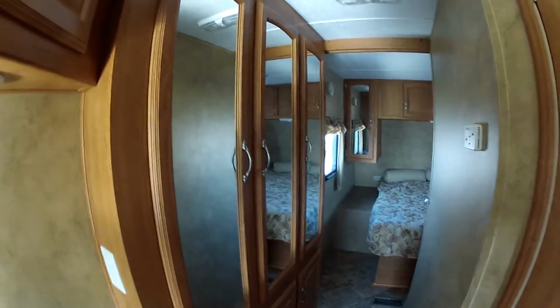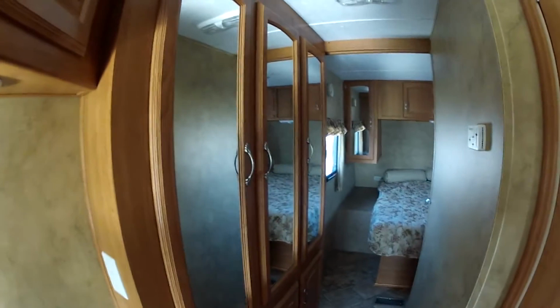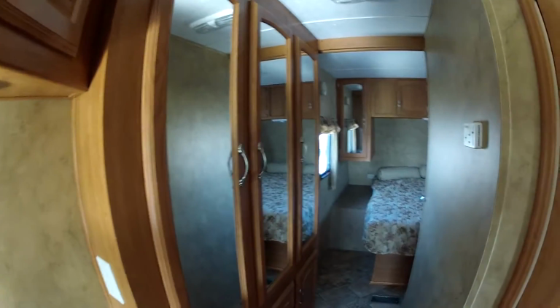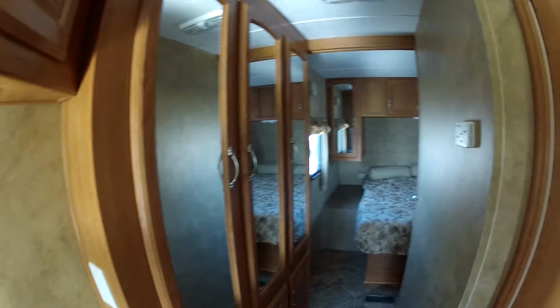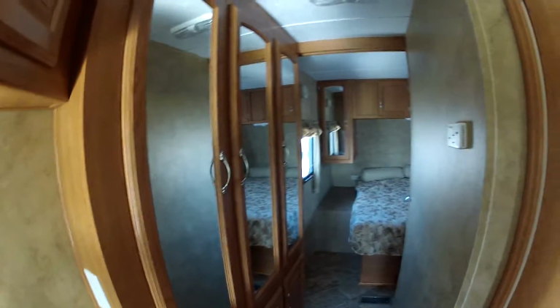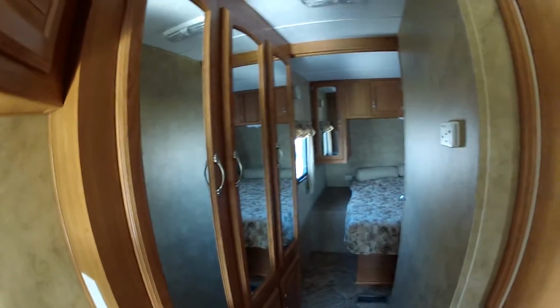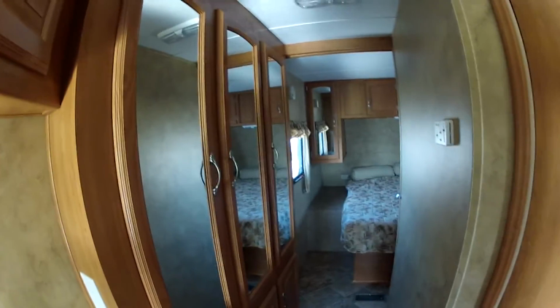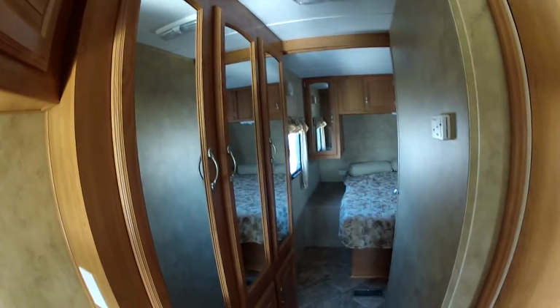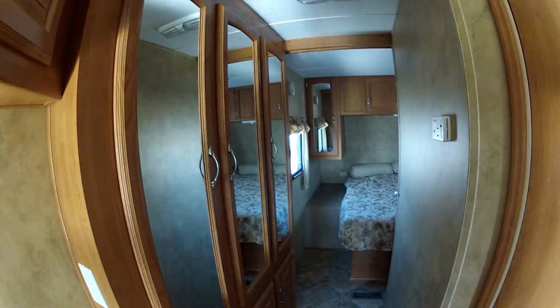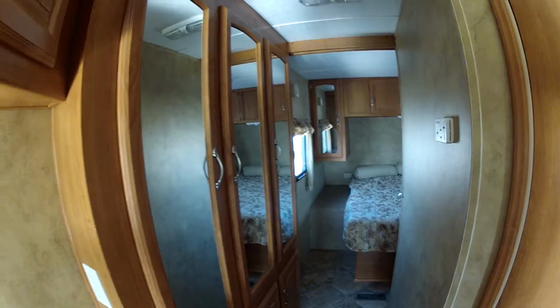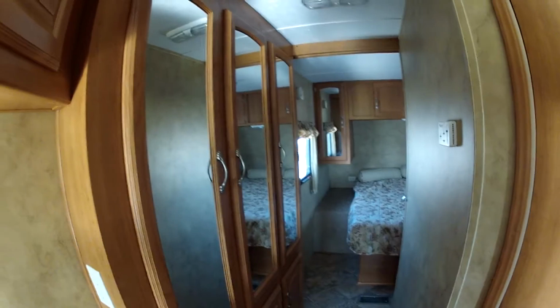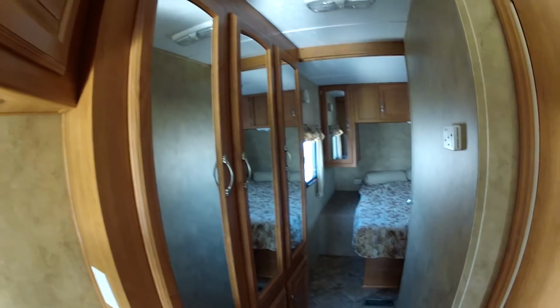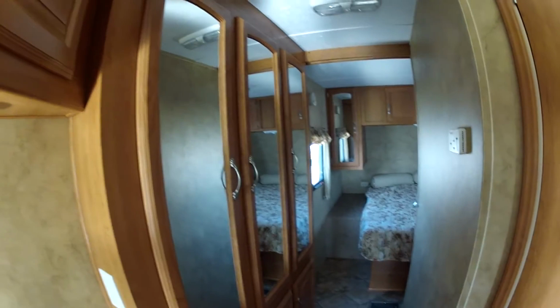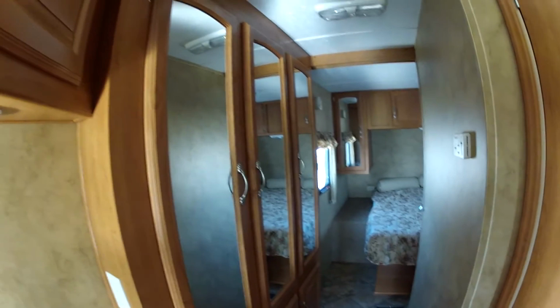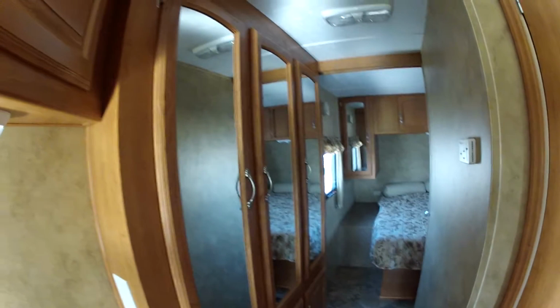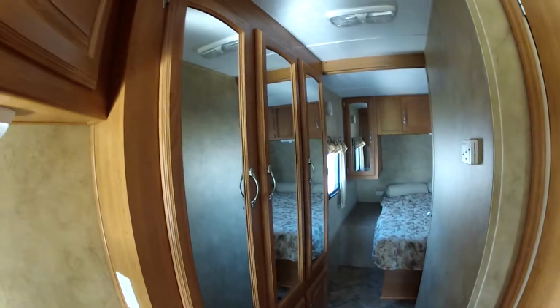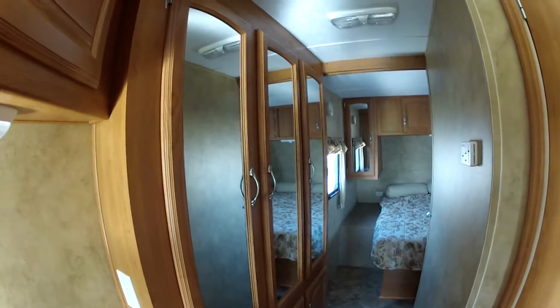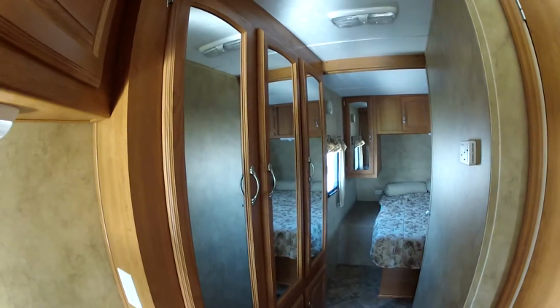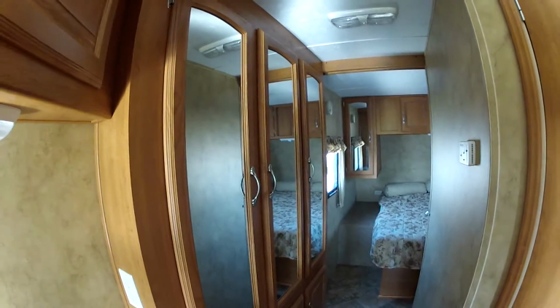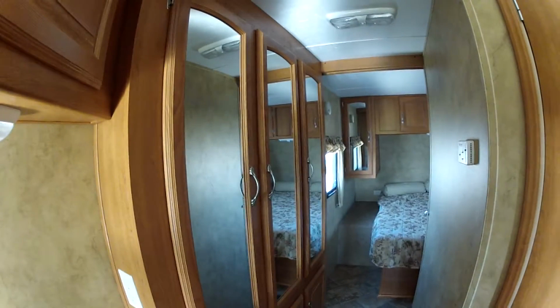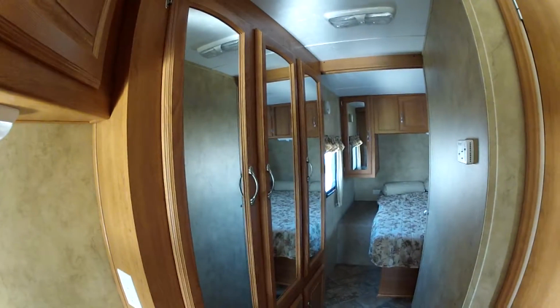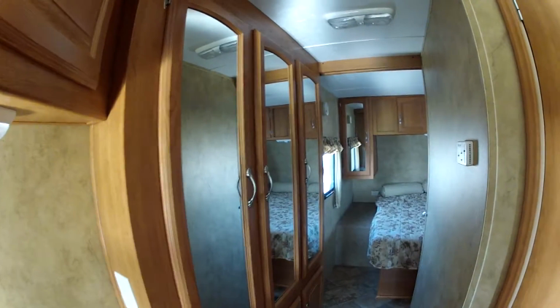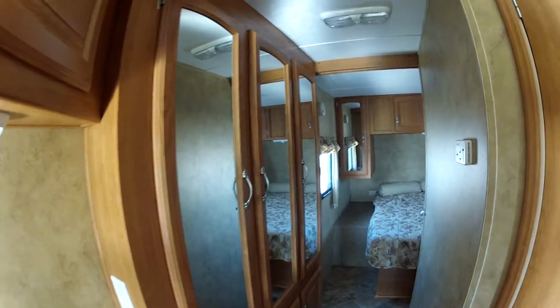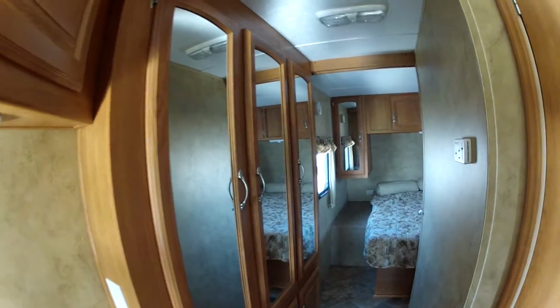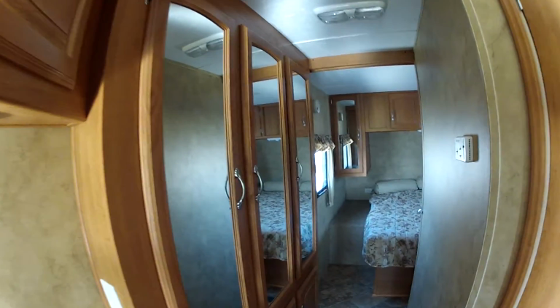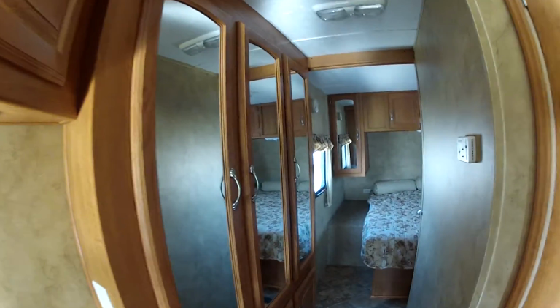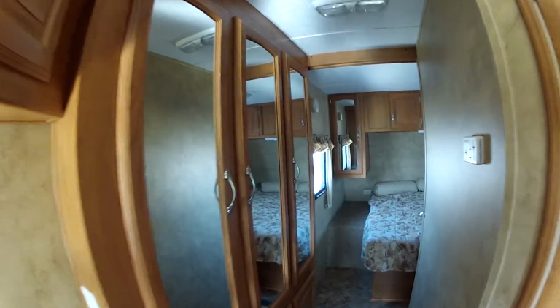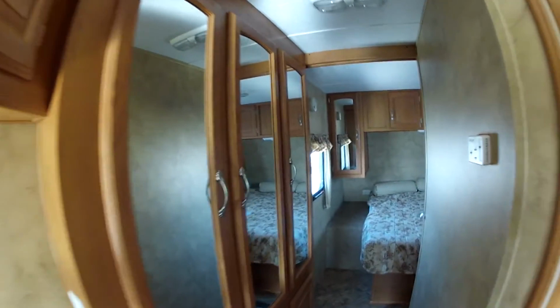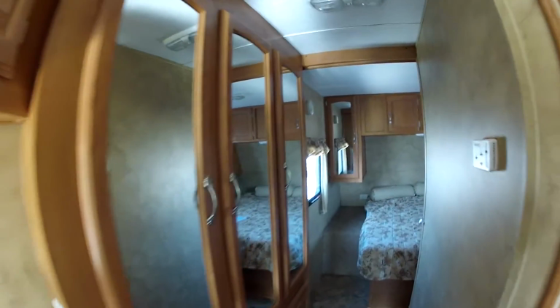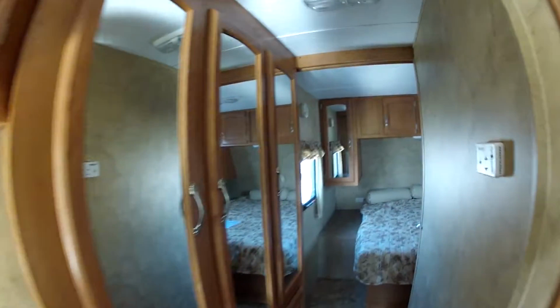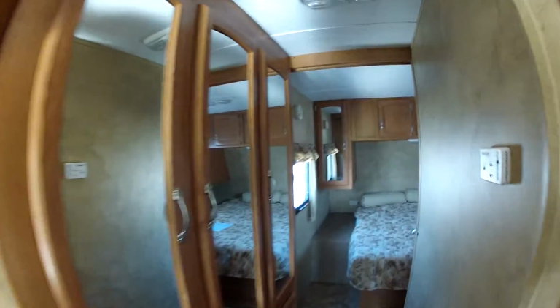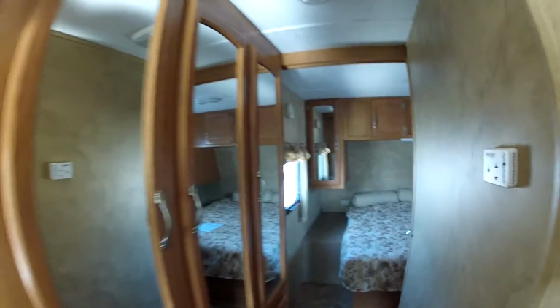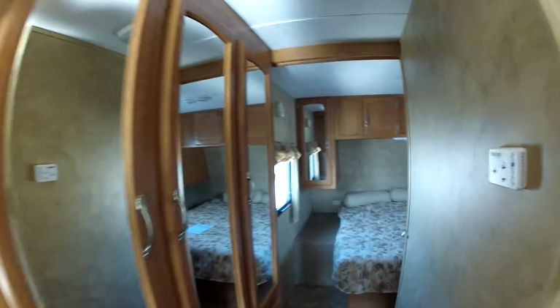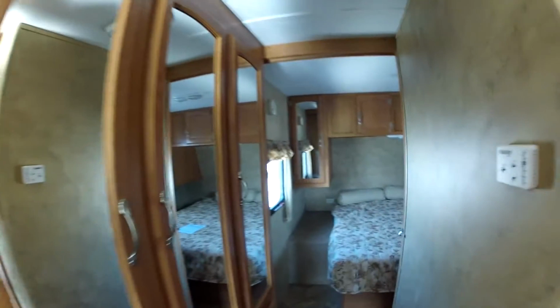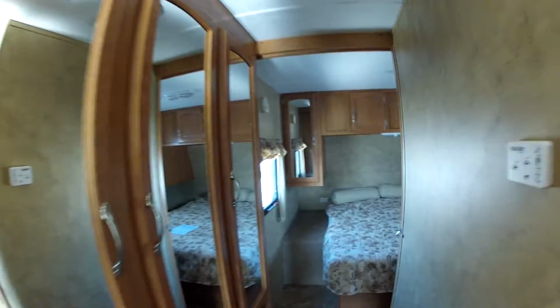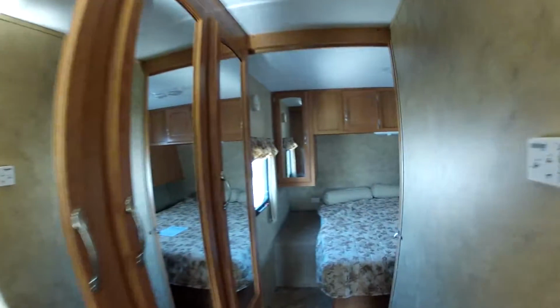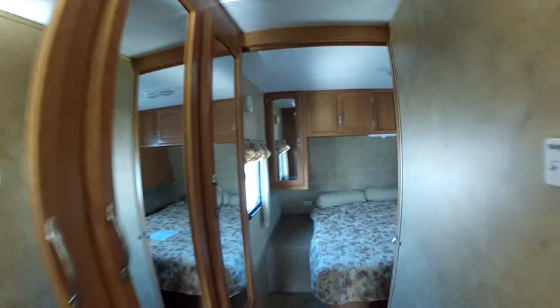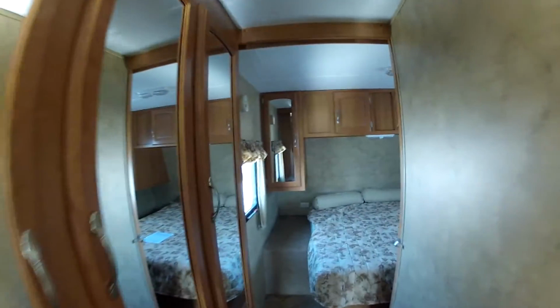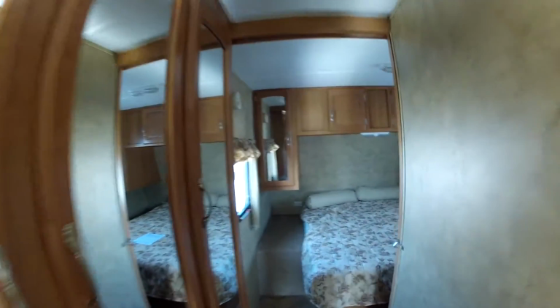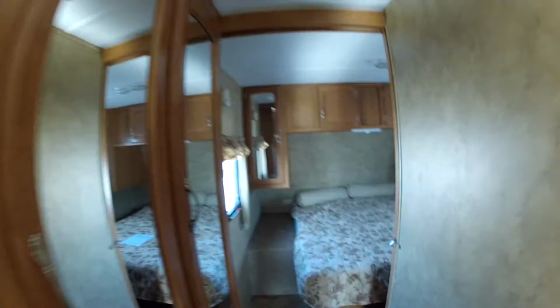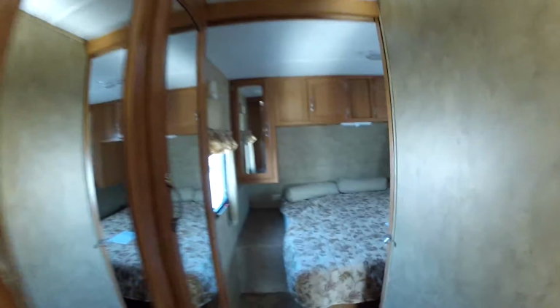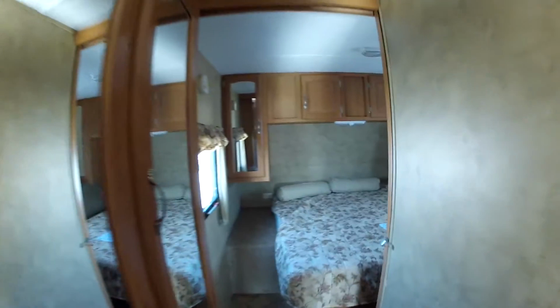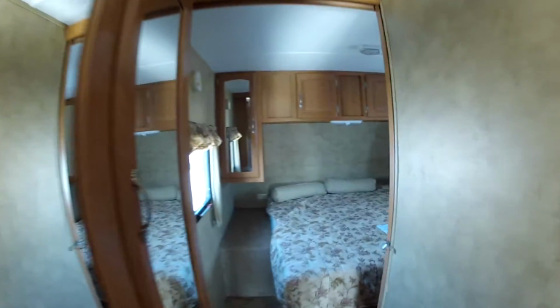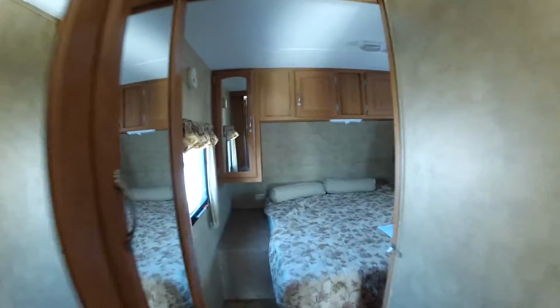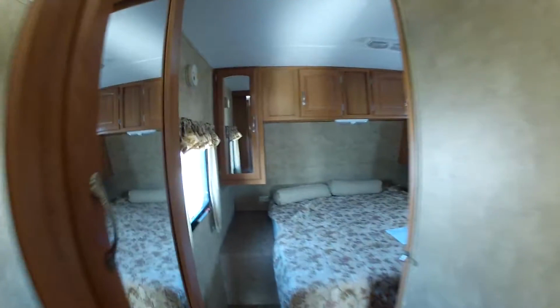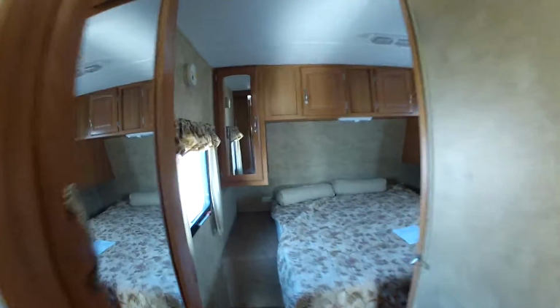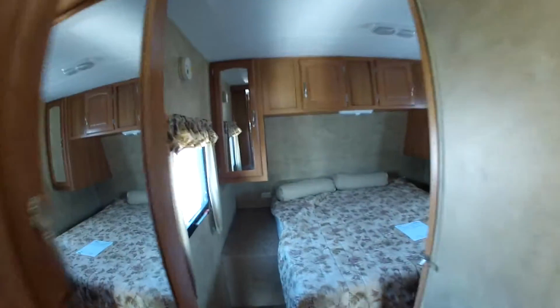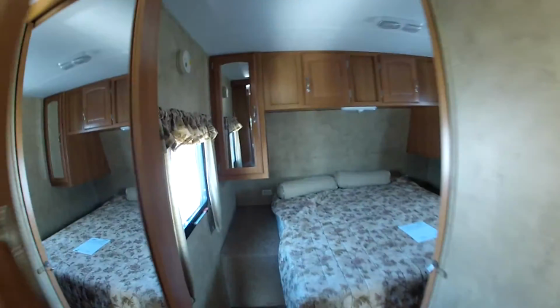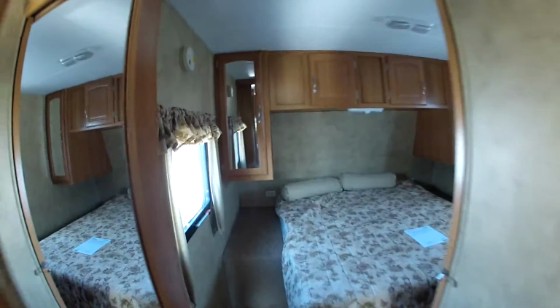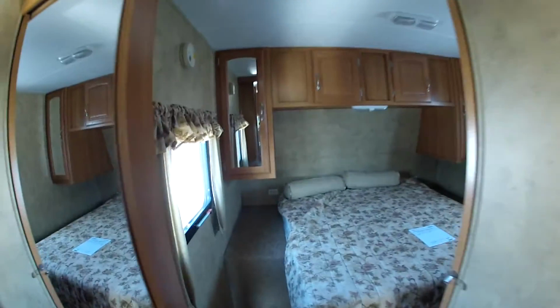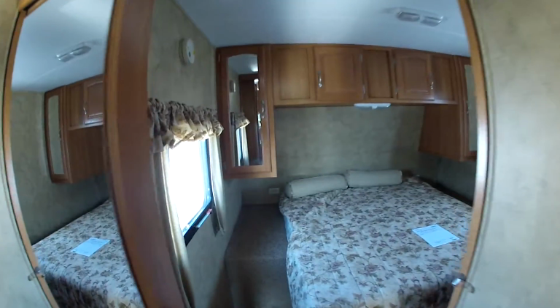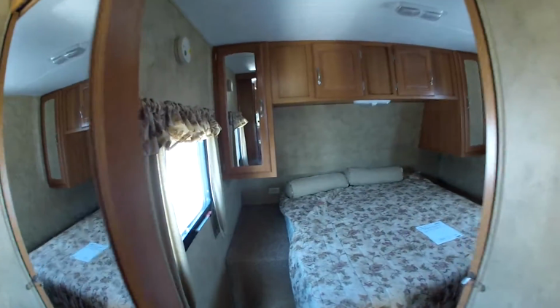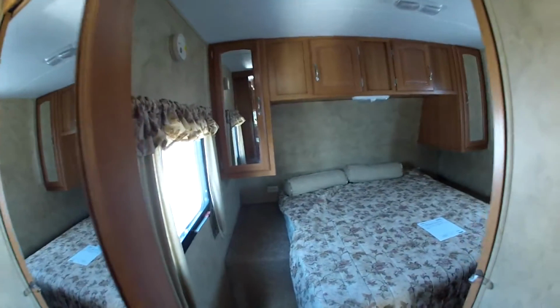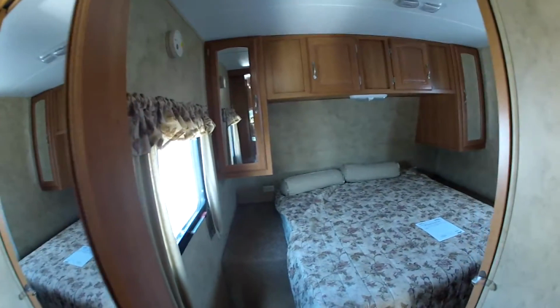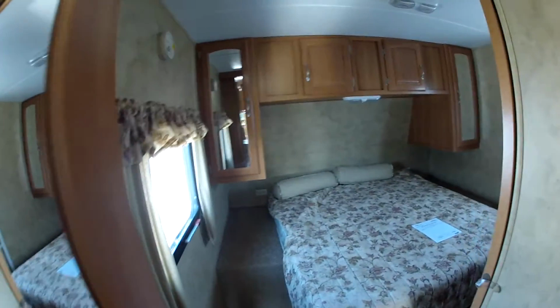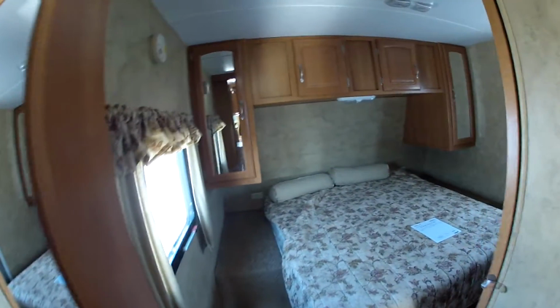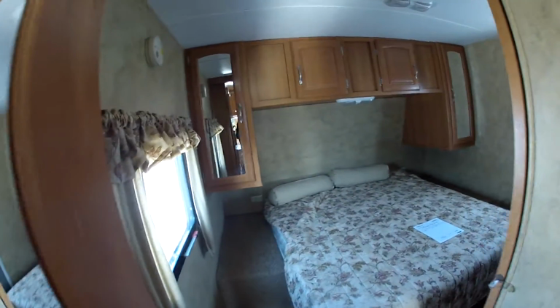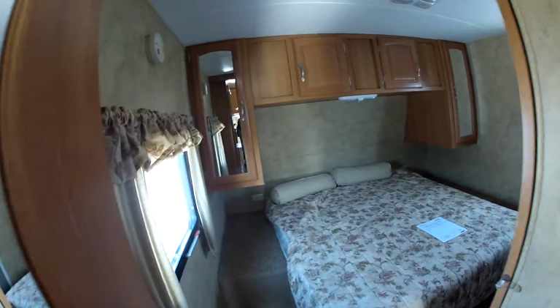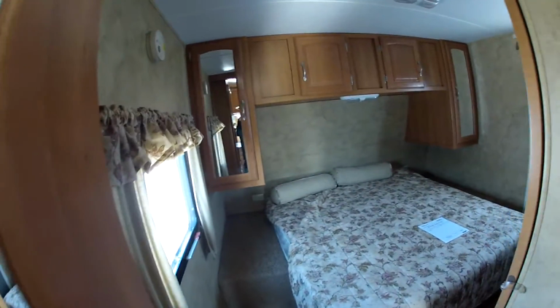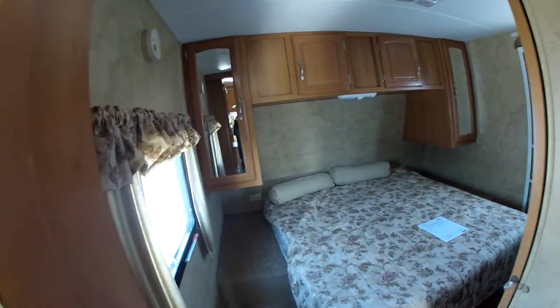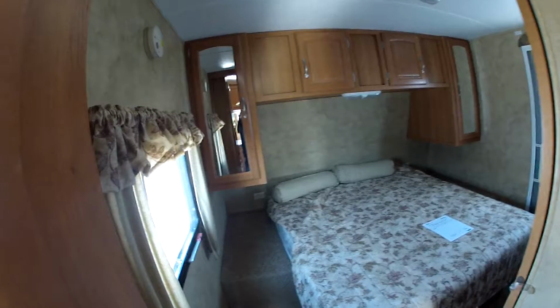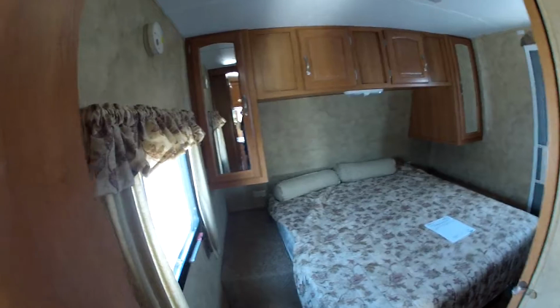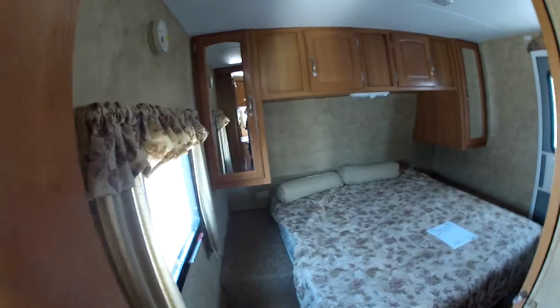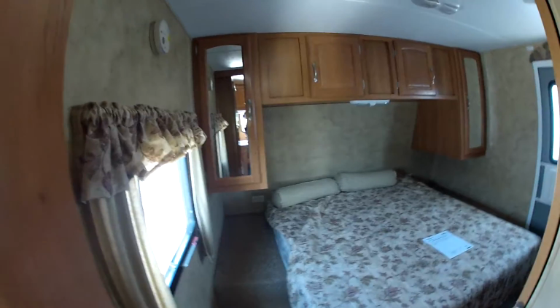Walking down the hall, you'll see you have nice wardrobe closets and then into the bedroom here.